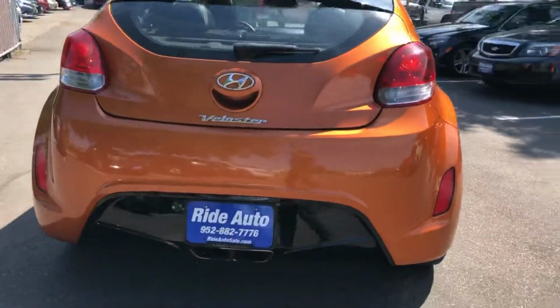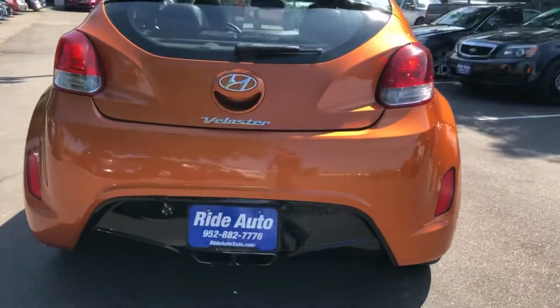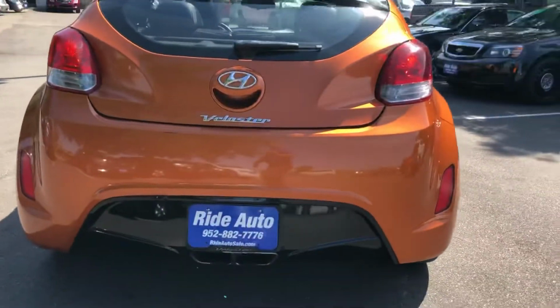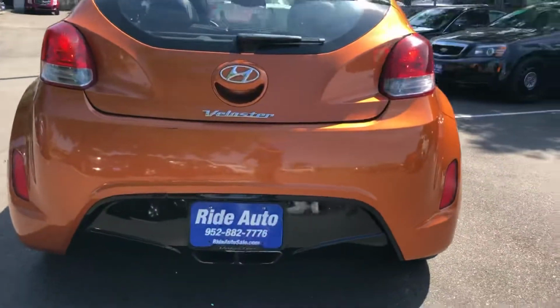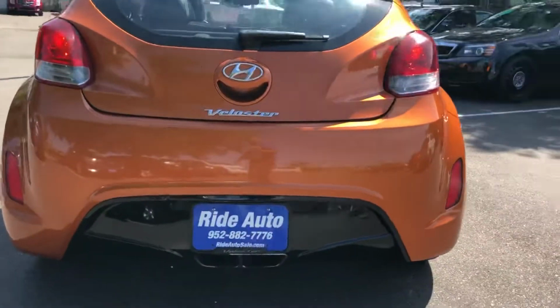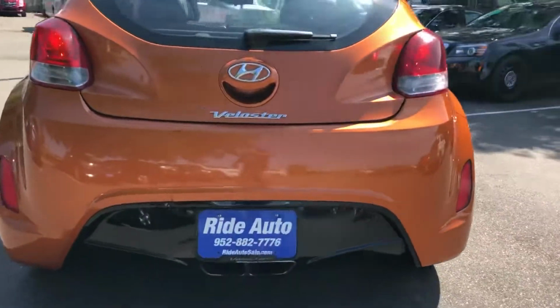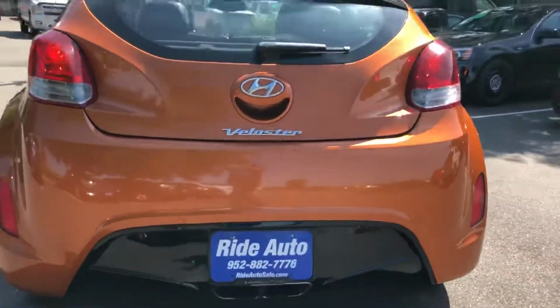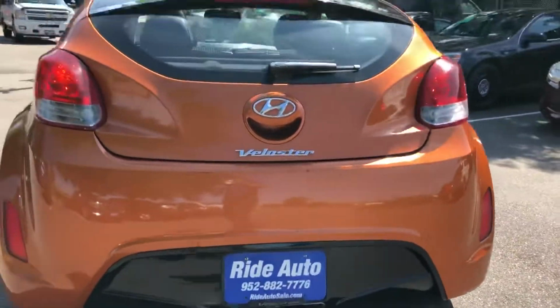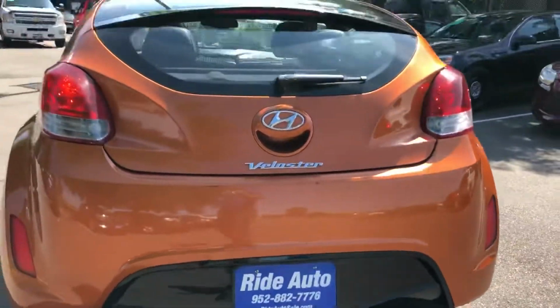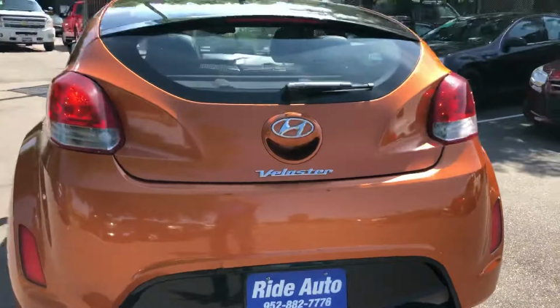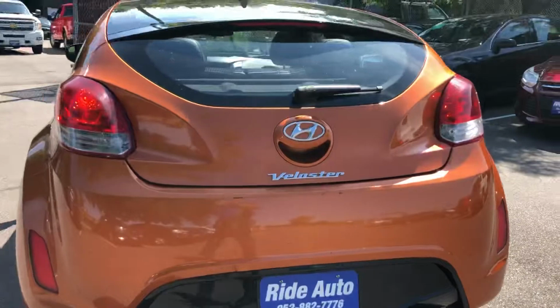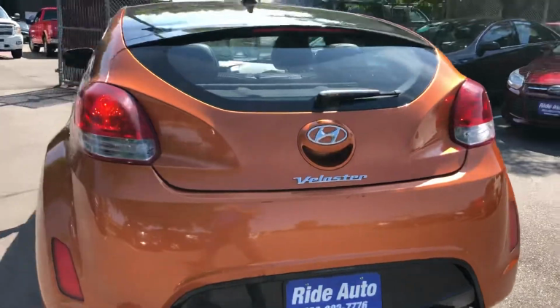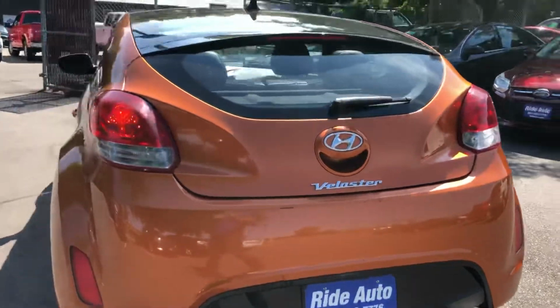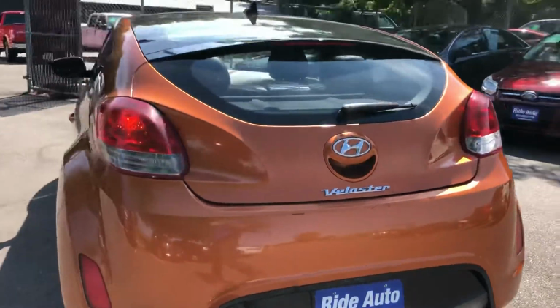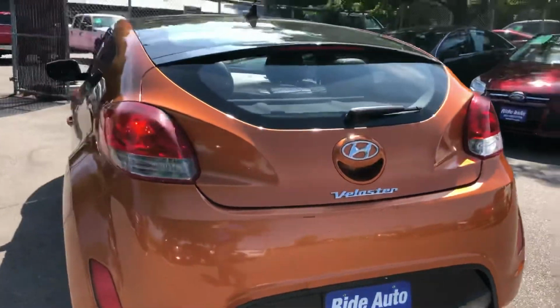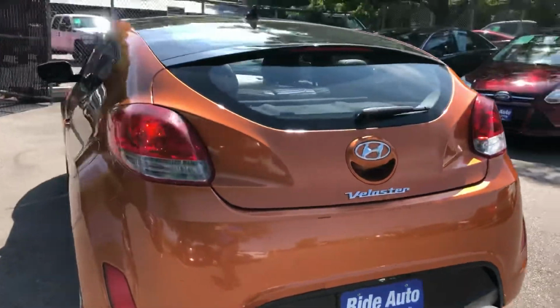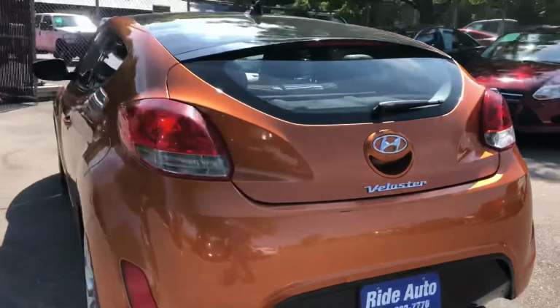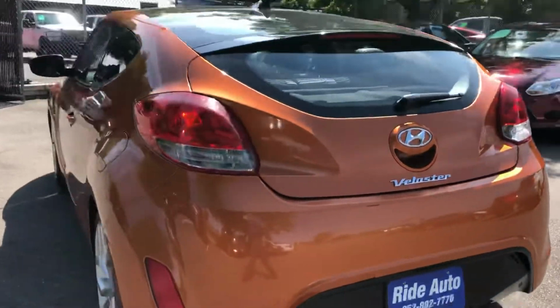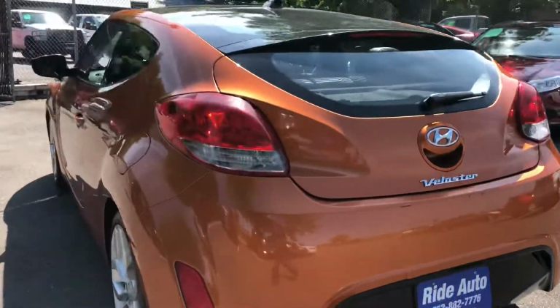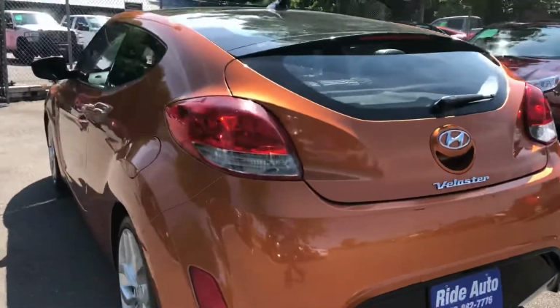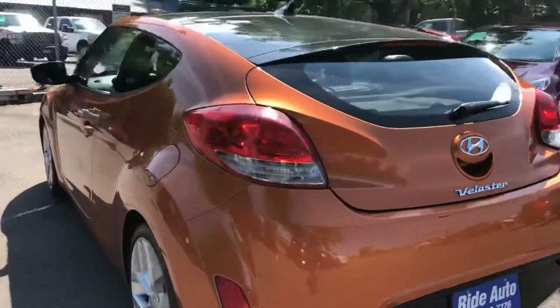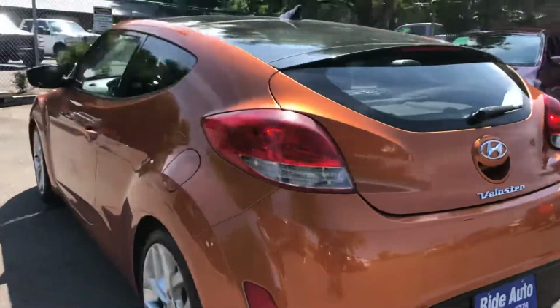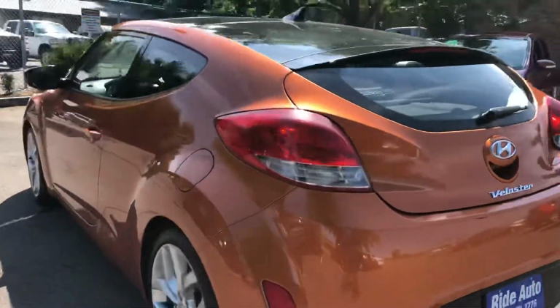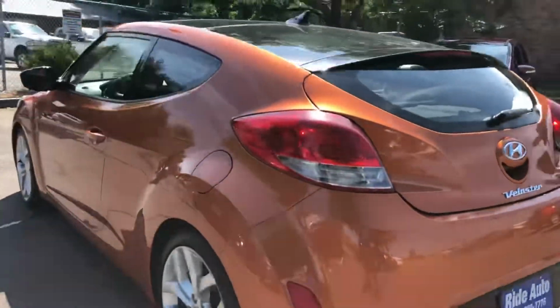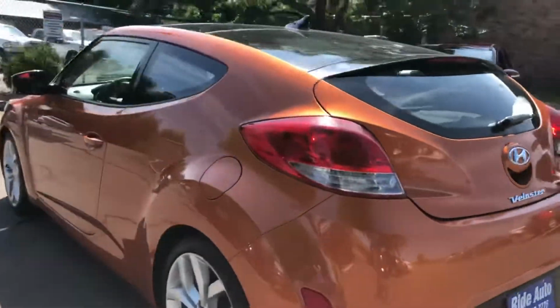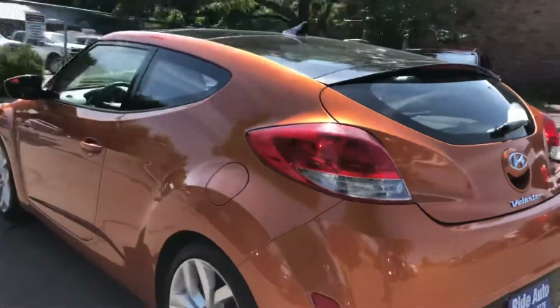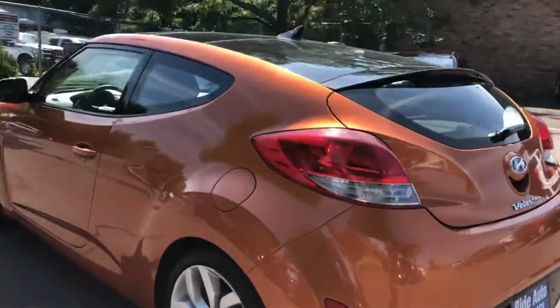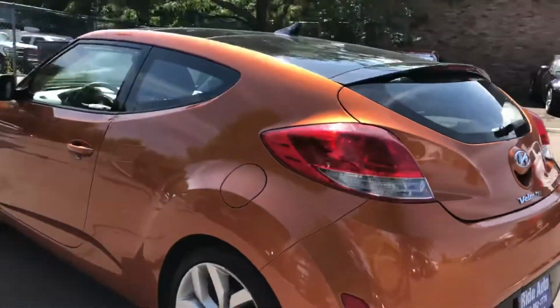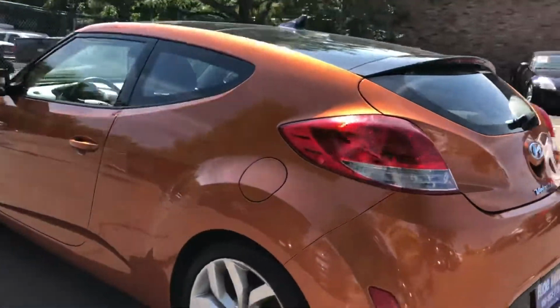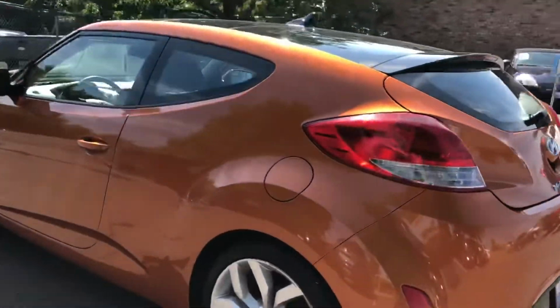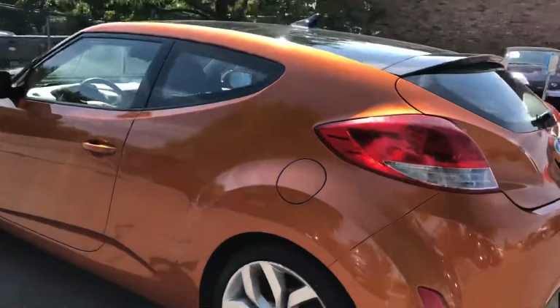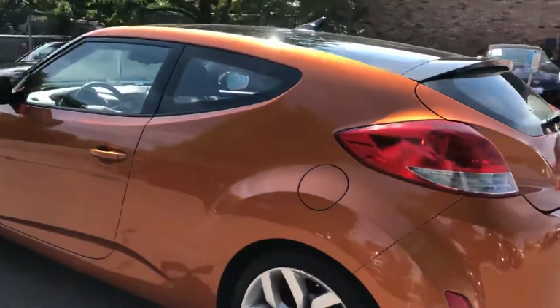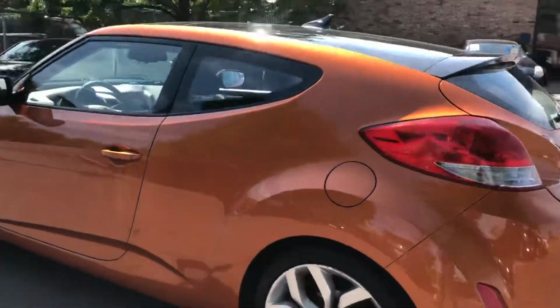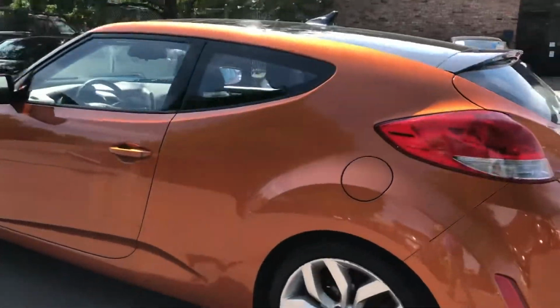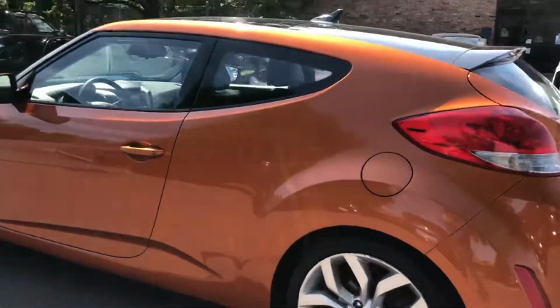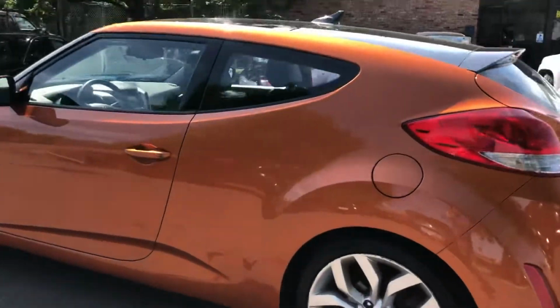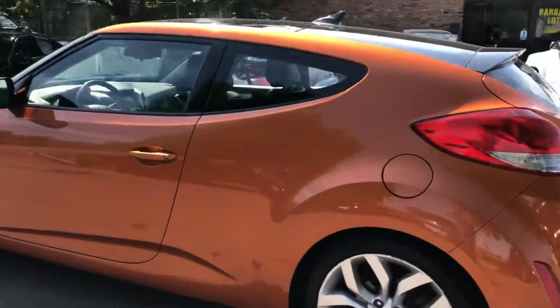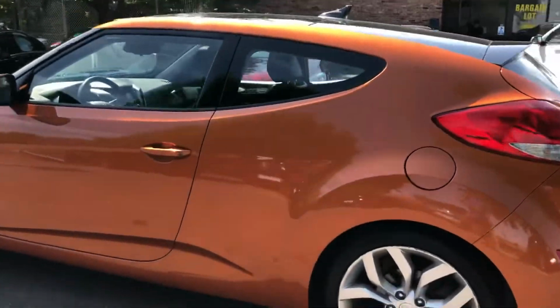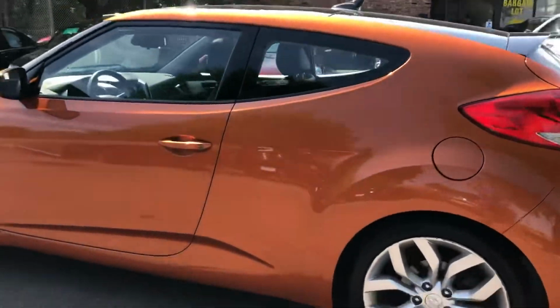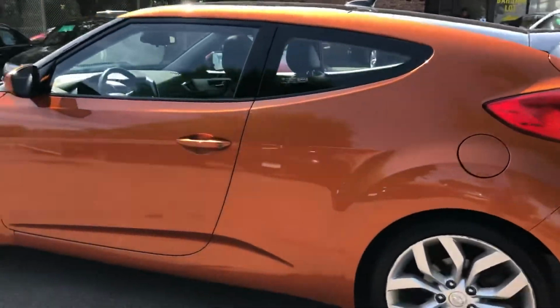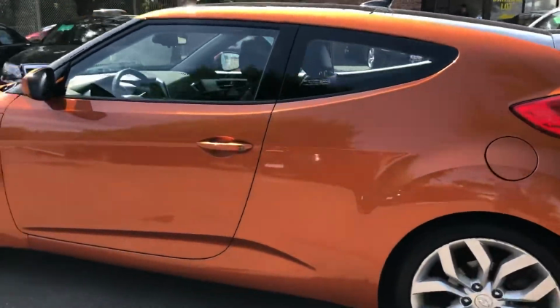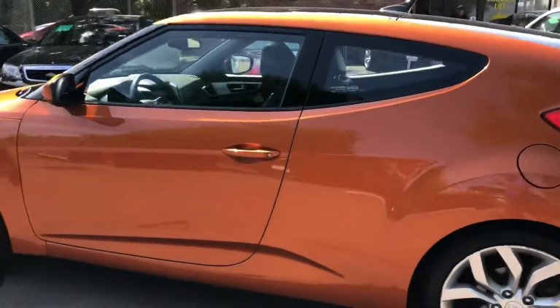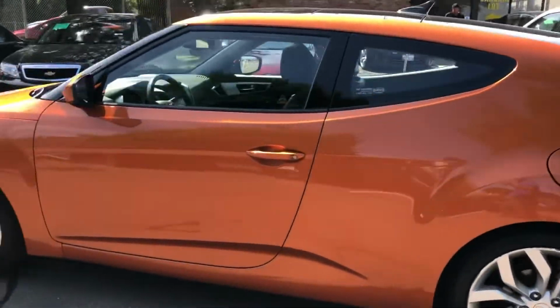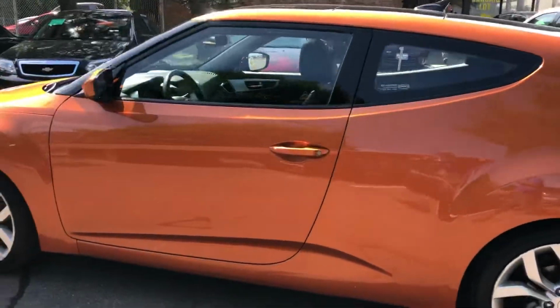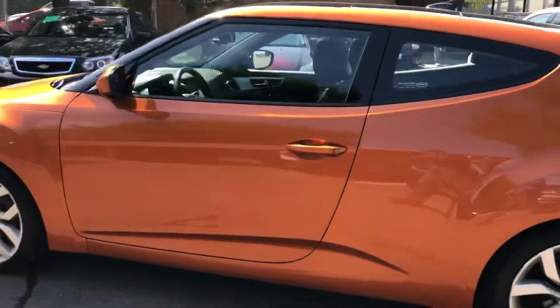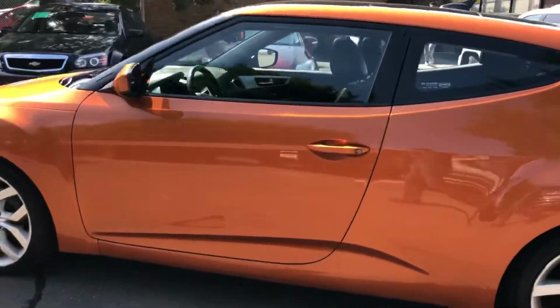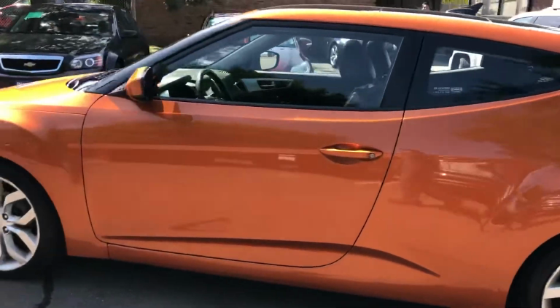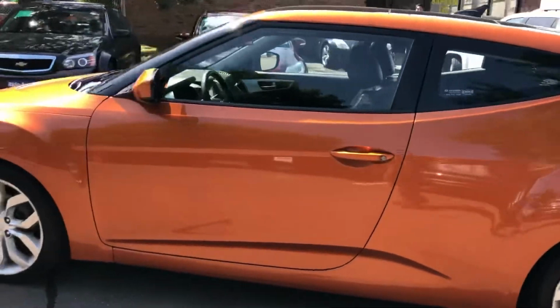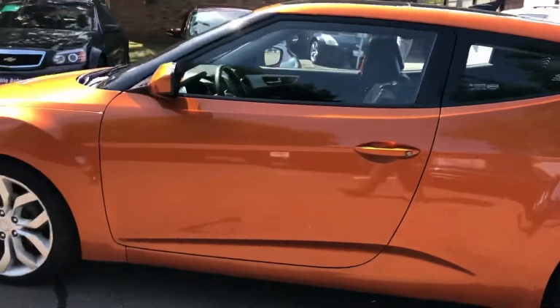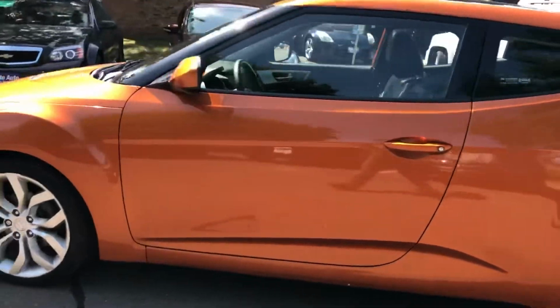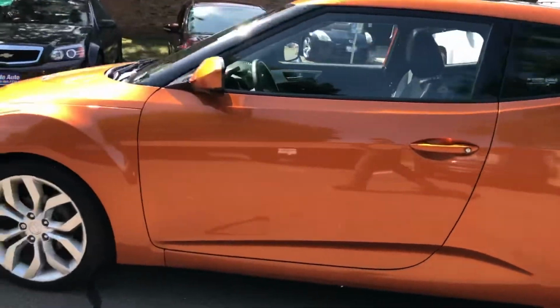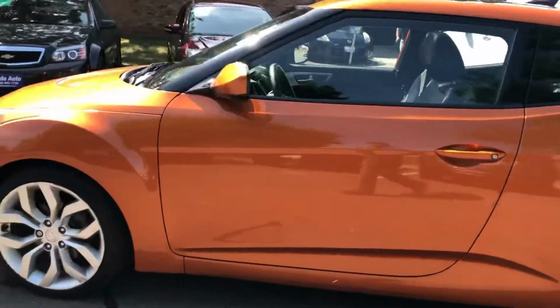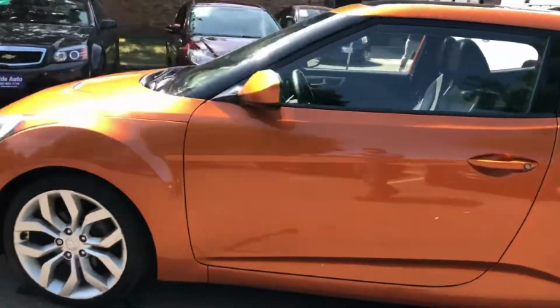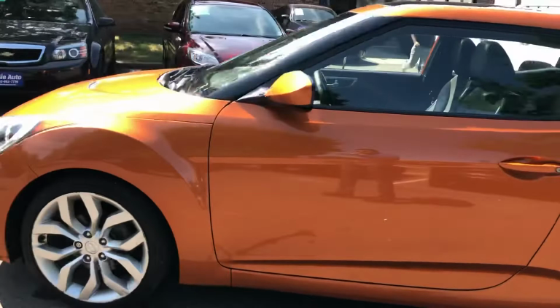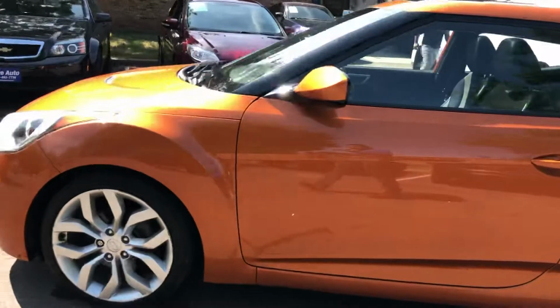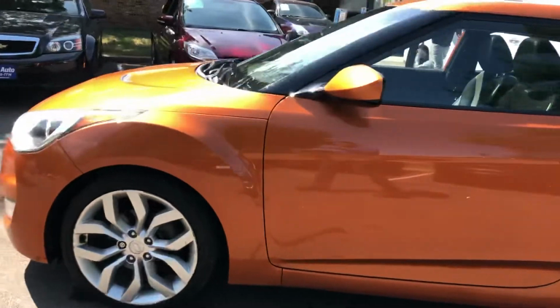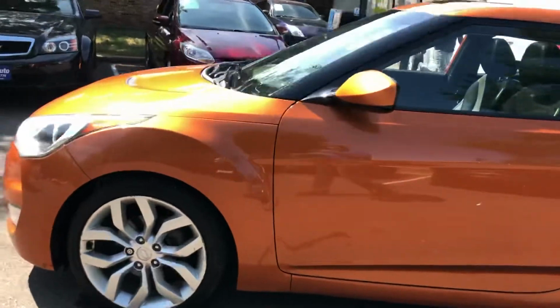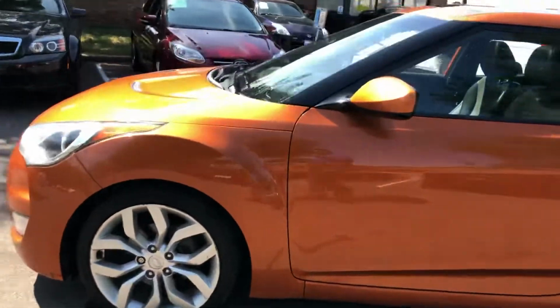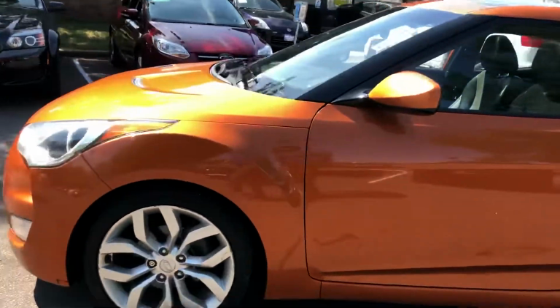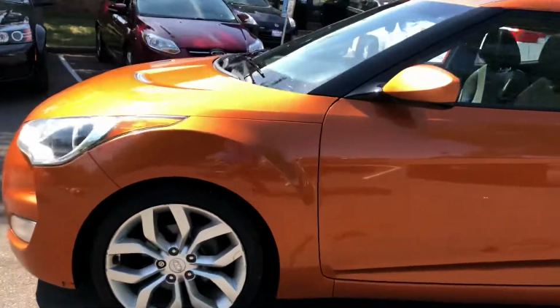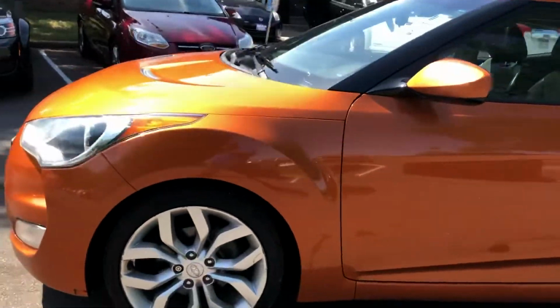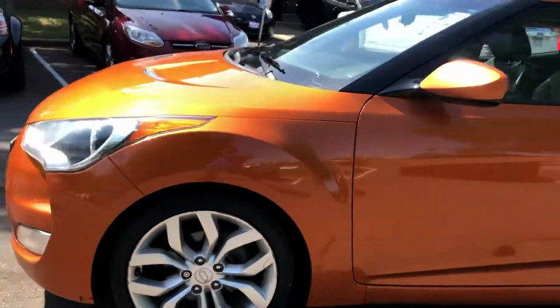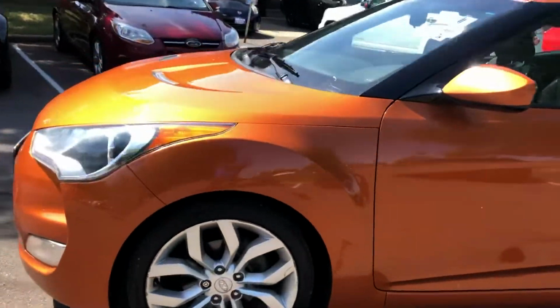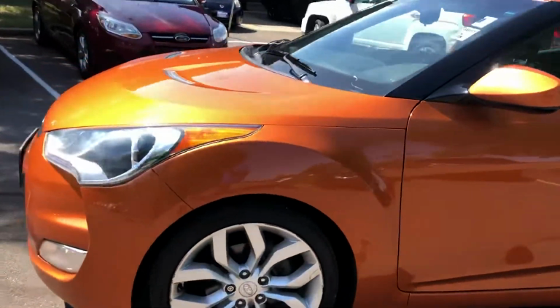It's got the dual exhaust right there below. Sunset orange, panorama roof, alloy wheels. Beautiful condition. Clean title vehicle.